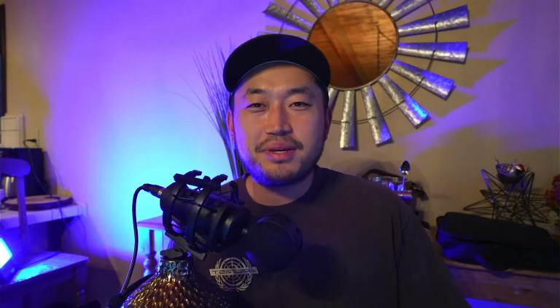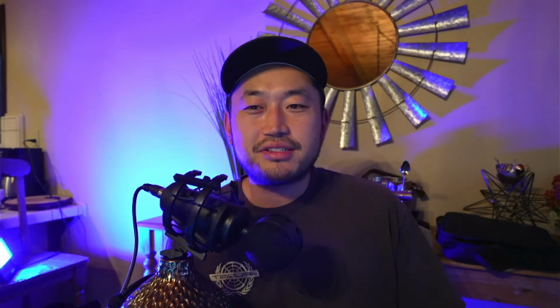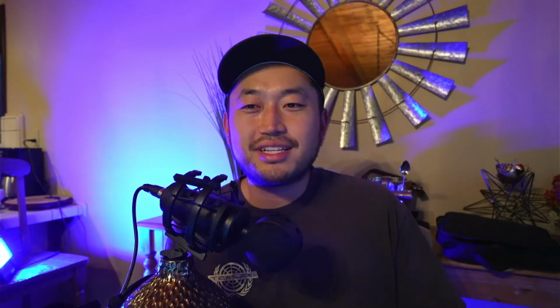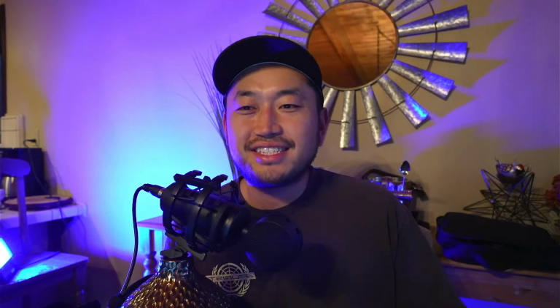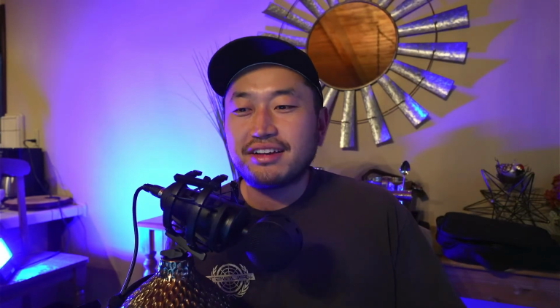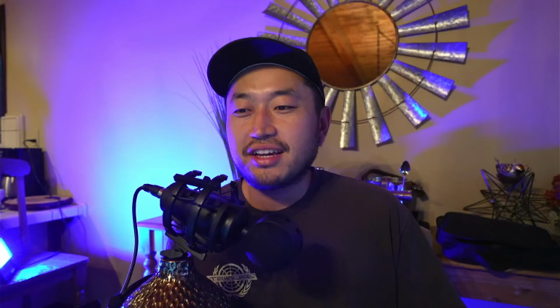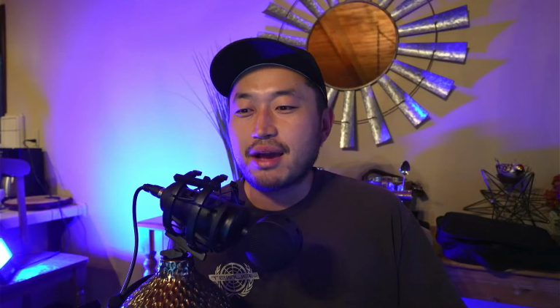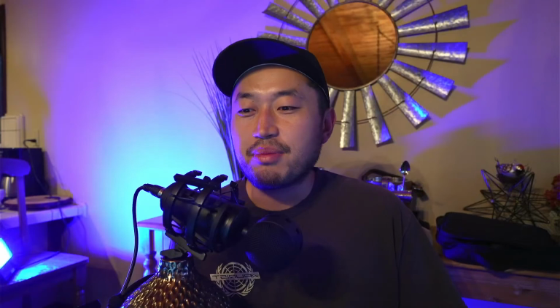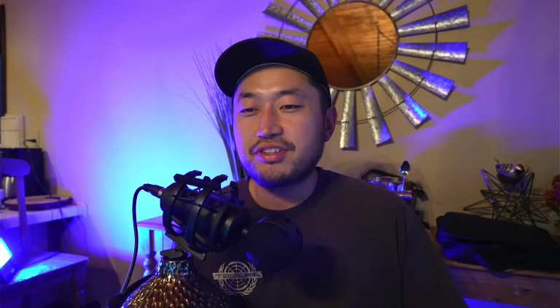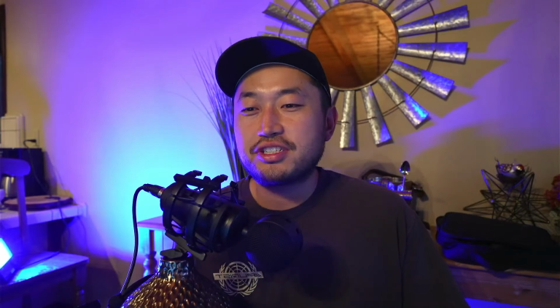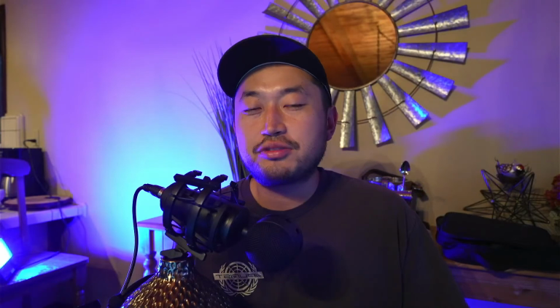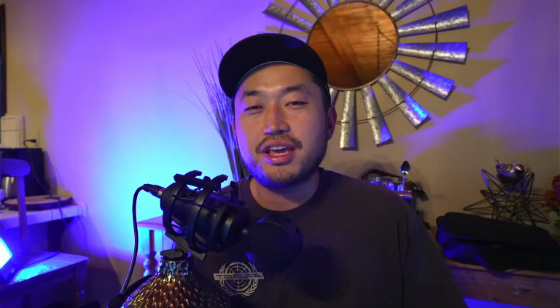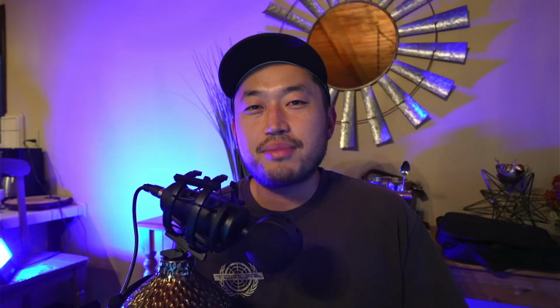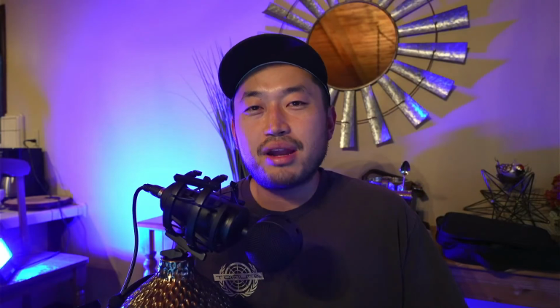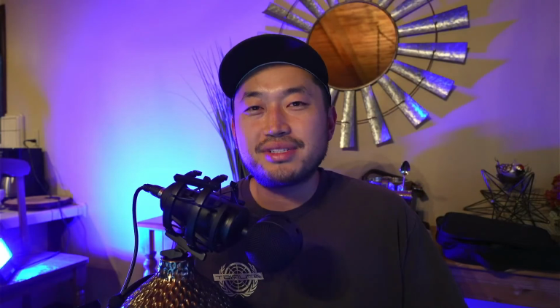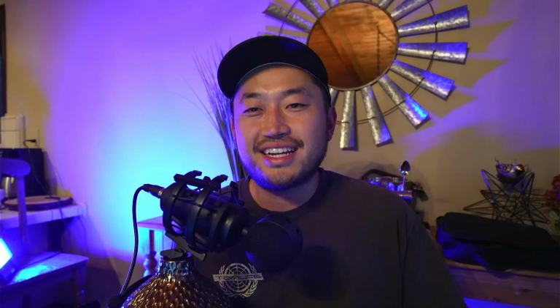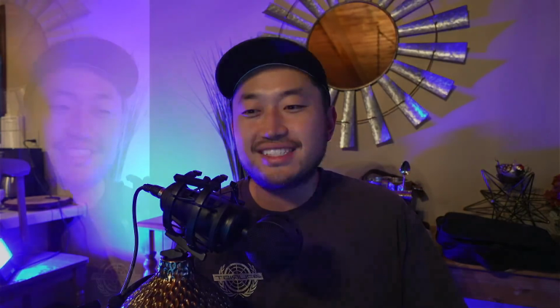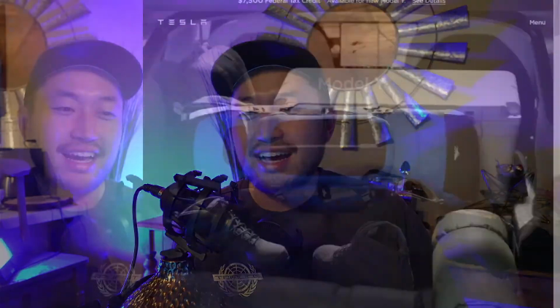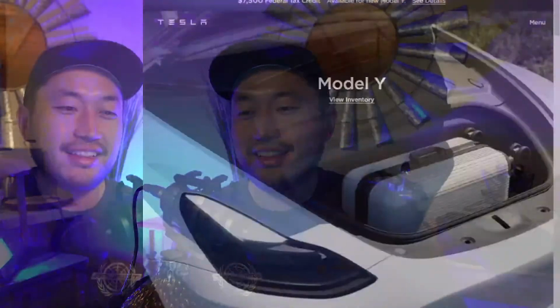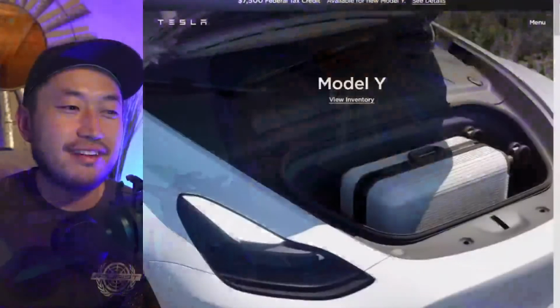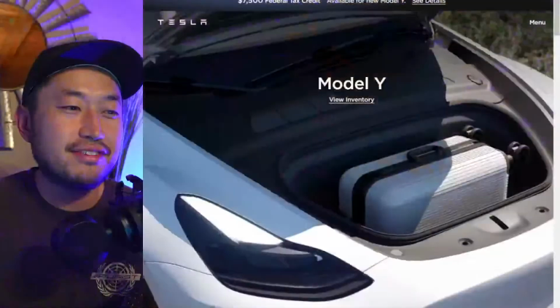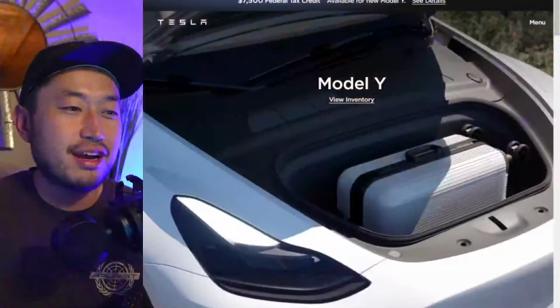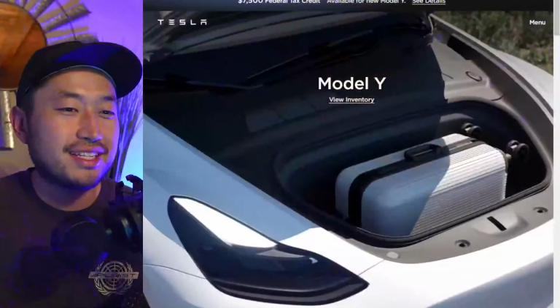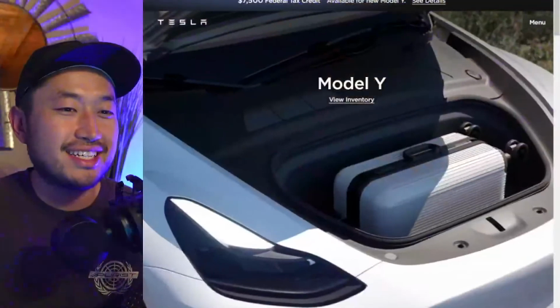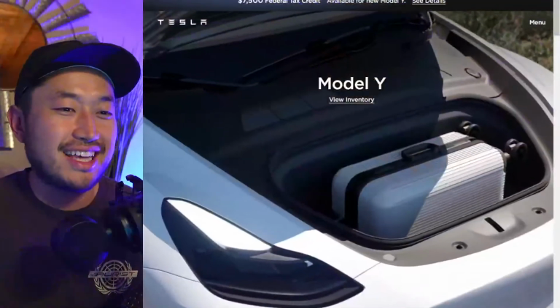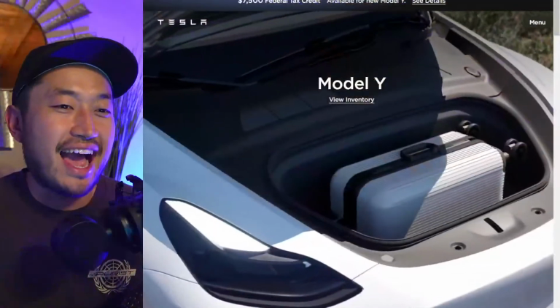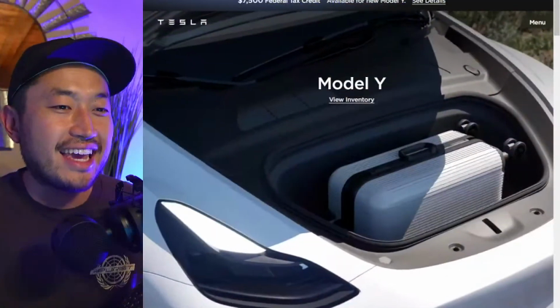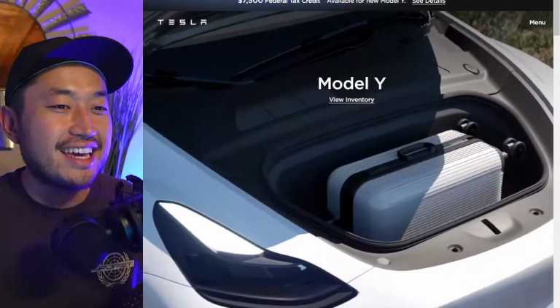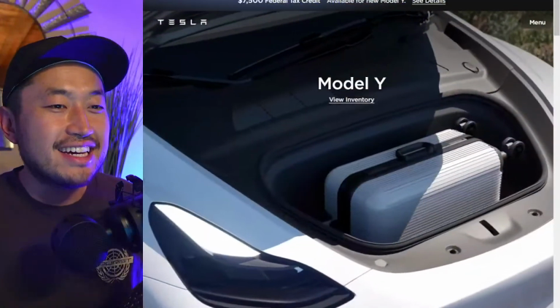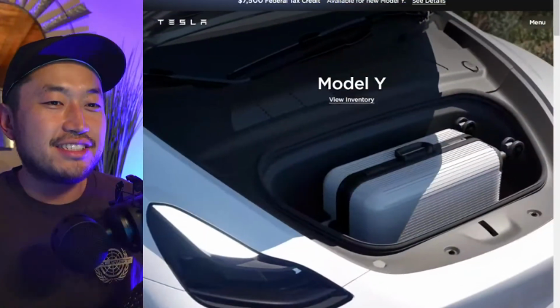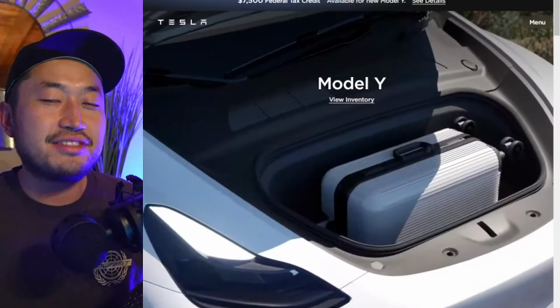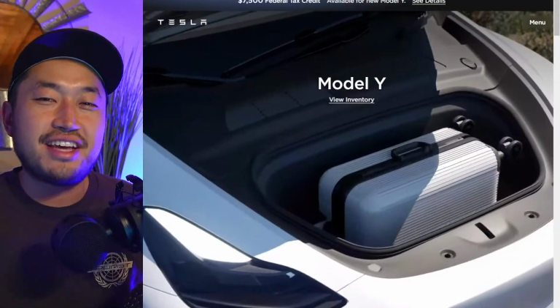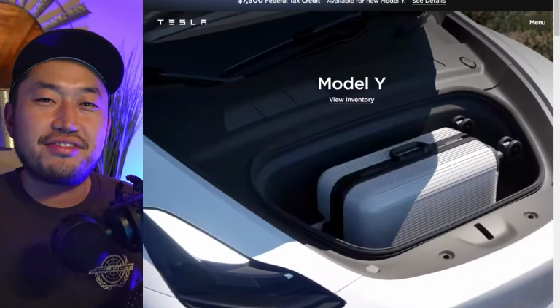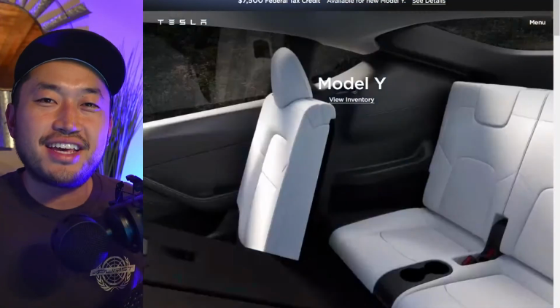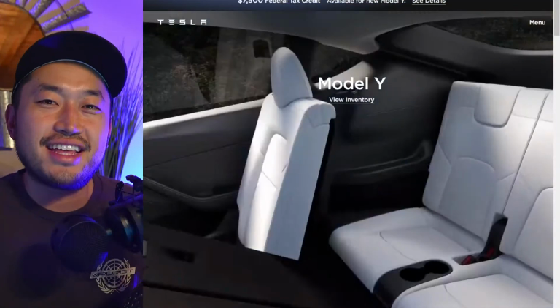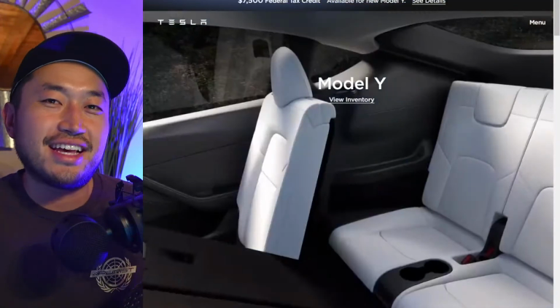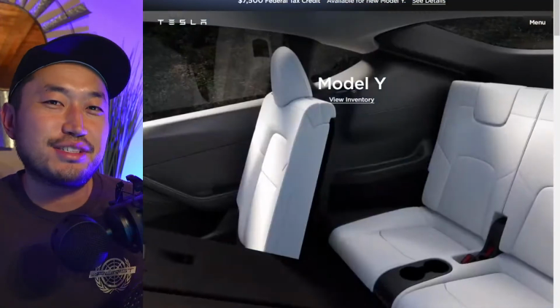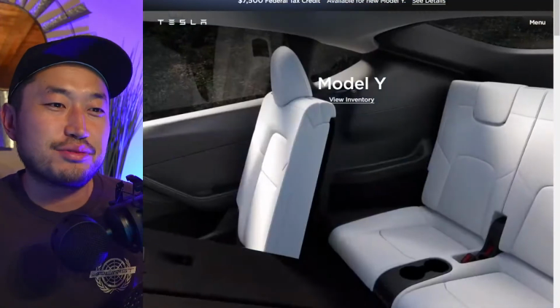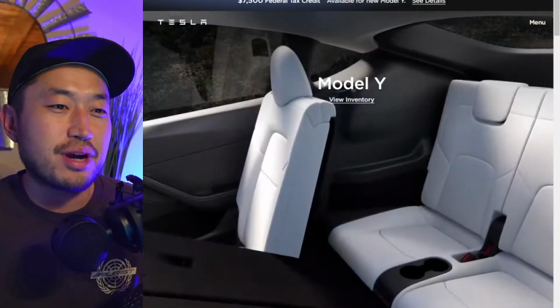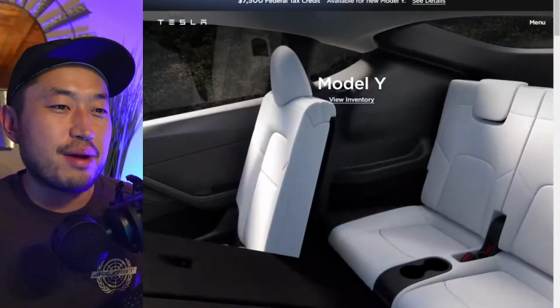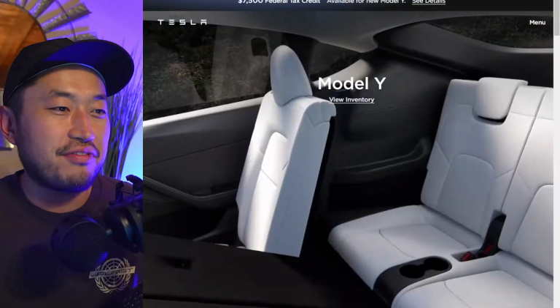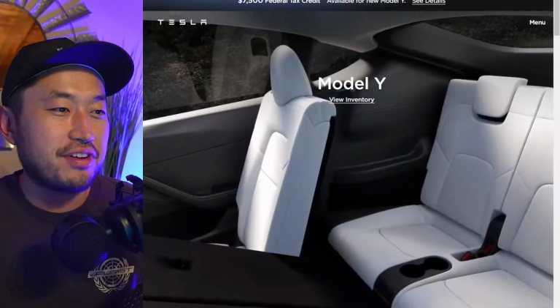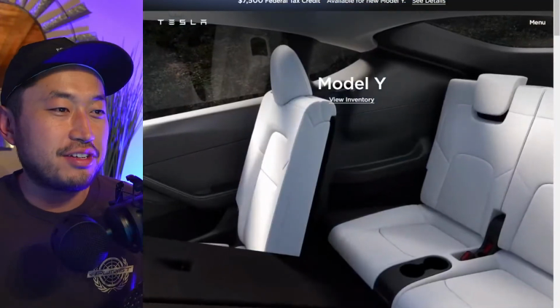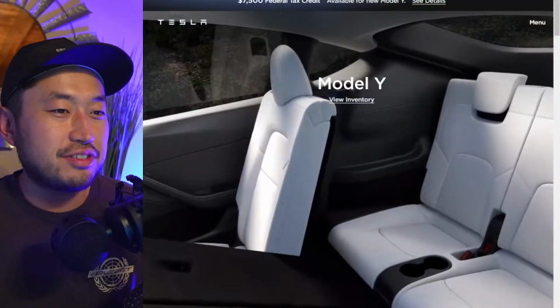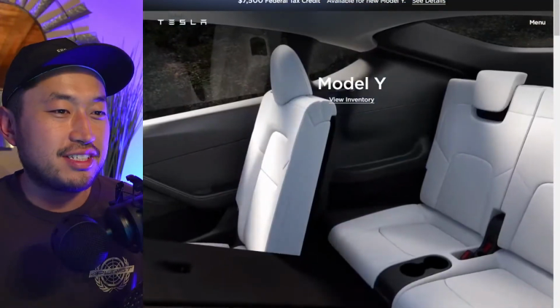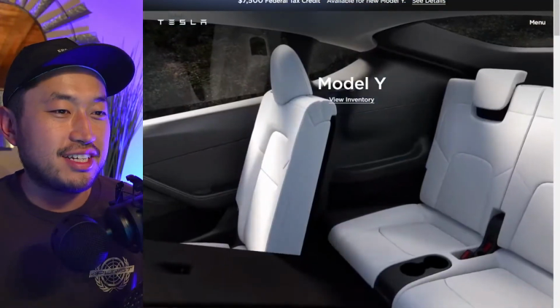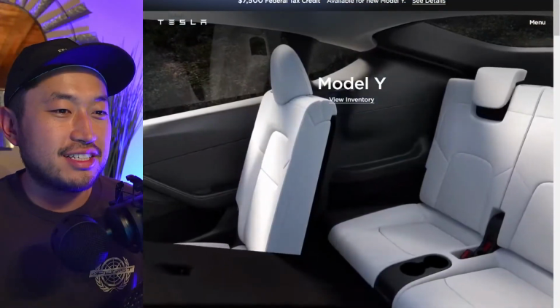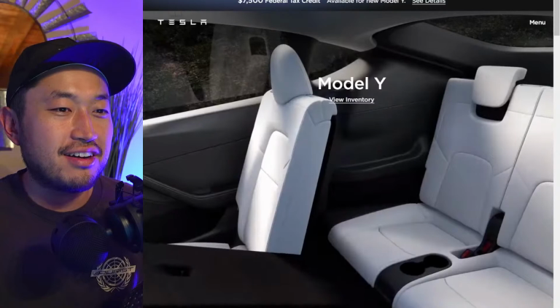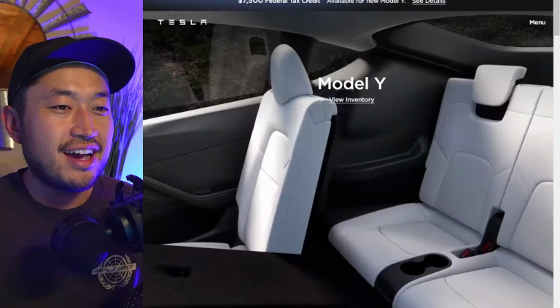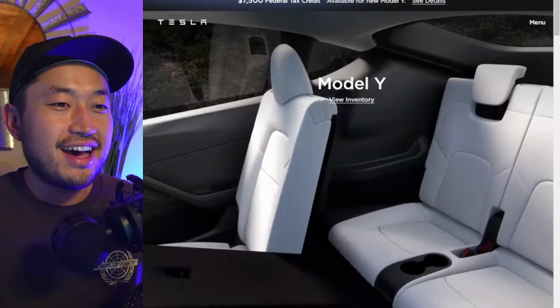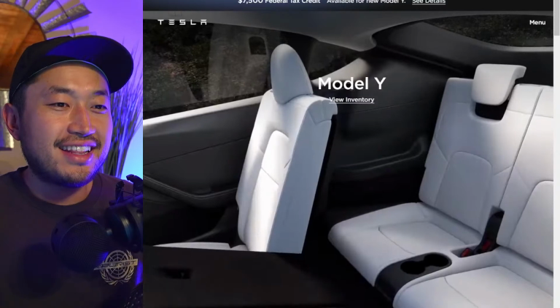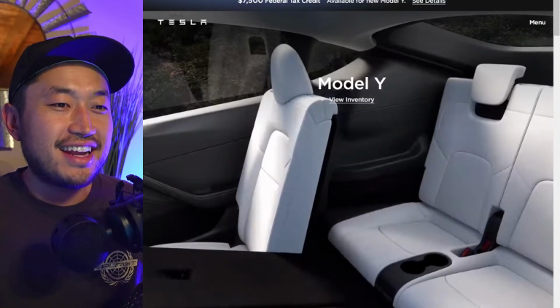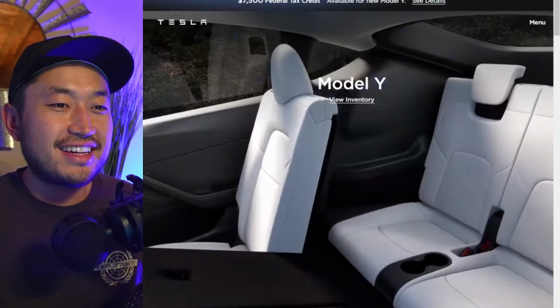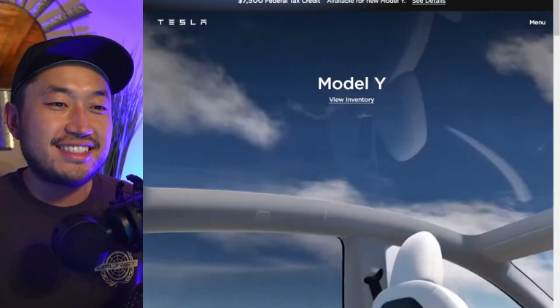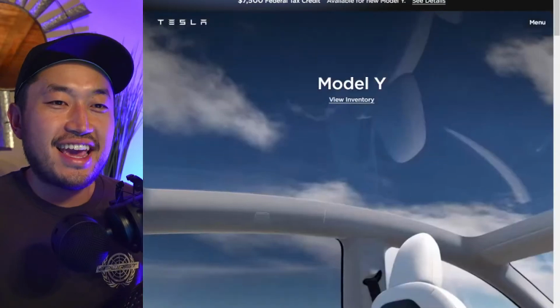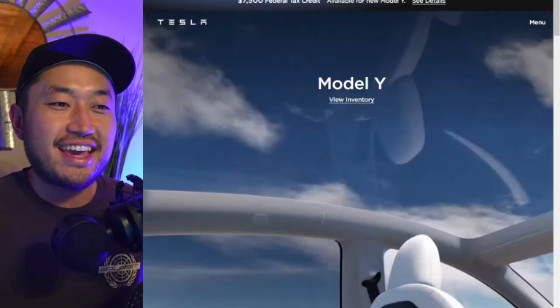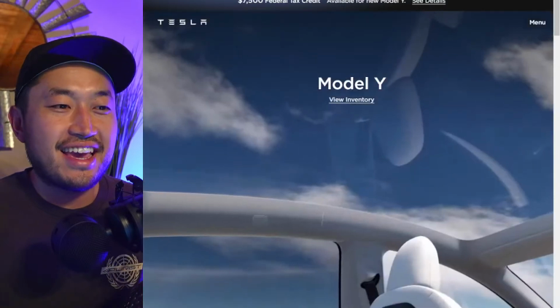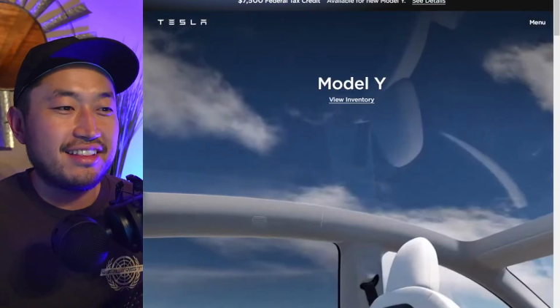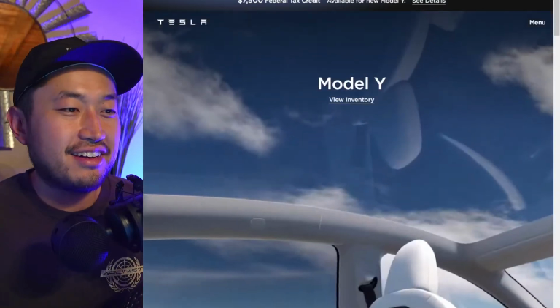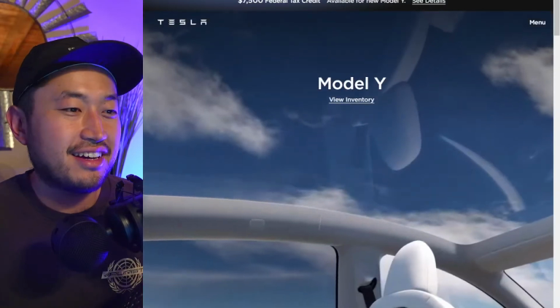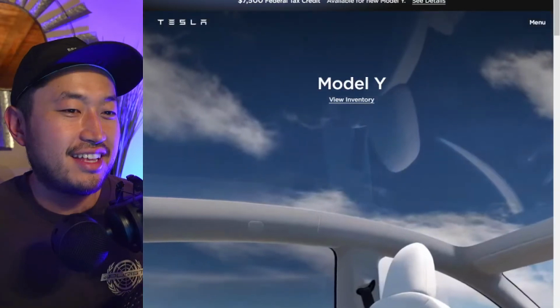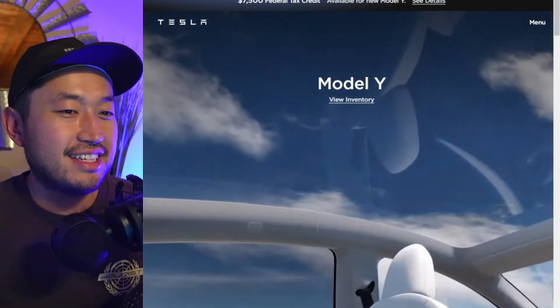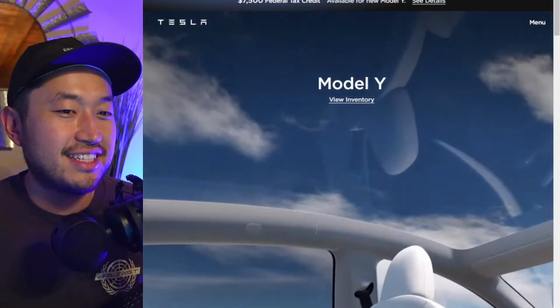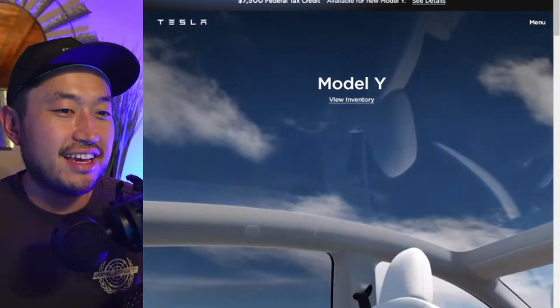If you're just joining, my name is Dennis. I love talking about Tesla, so definitely hit that subscribe if you're interested. Let's take a look at this.